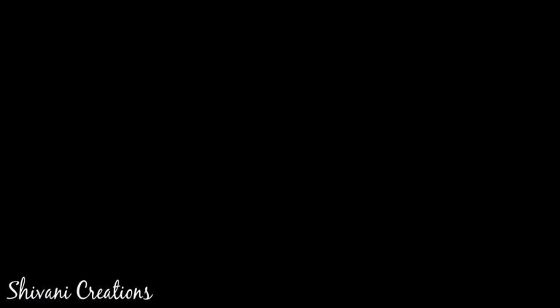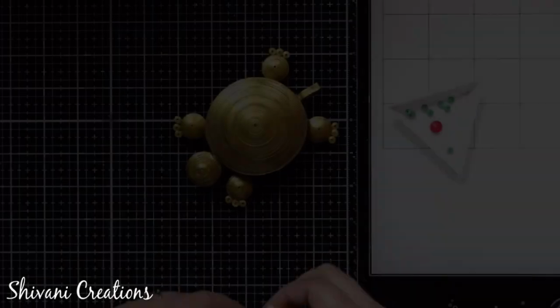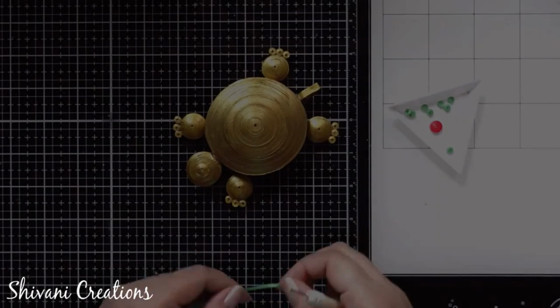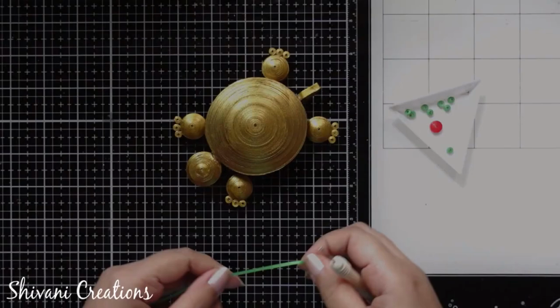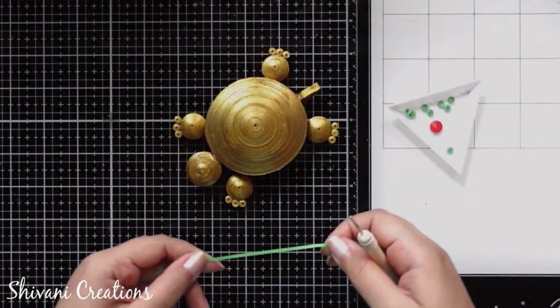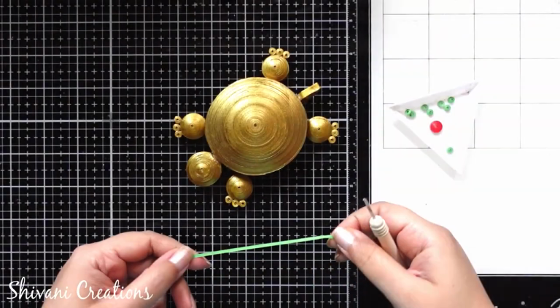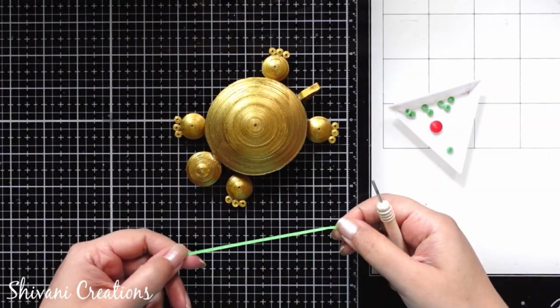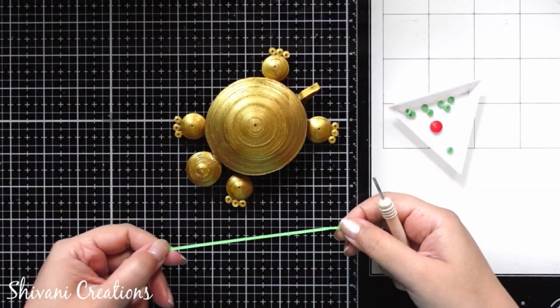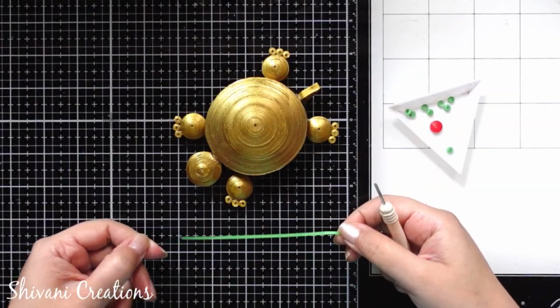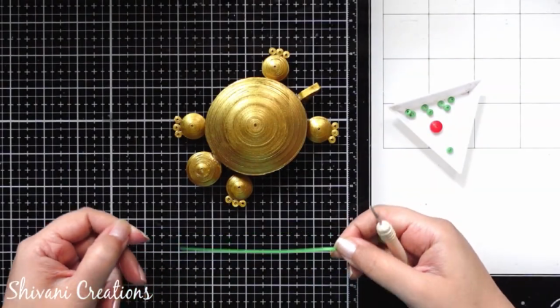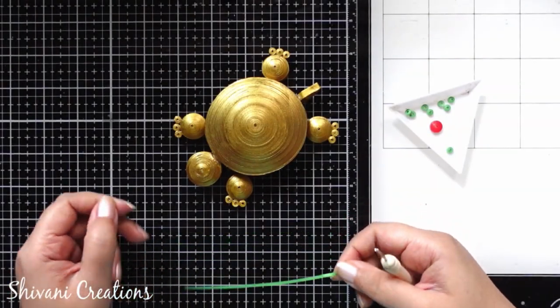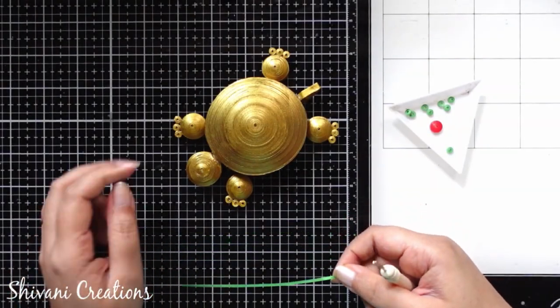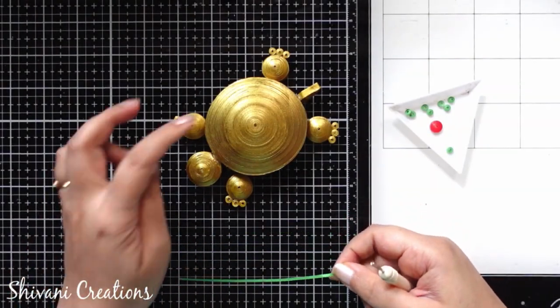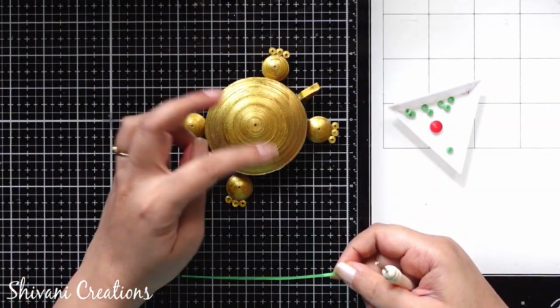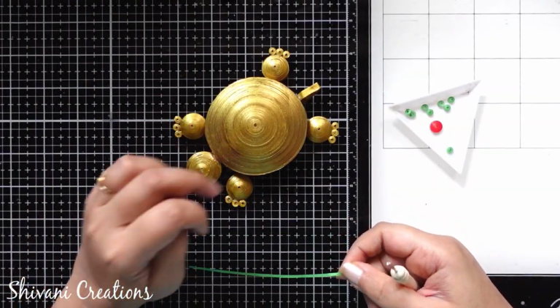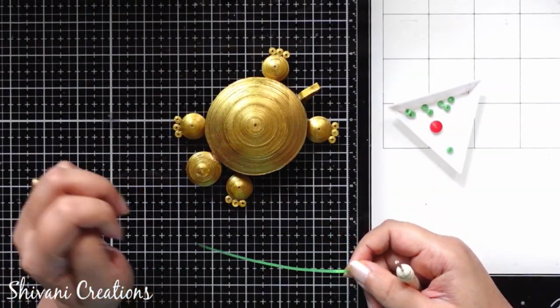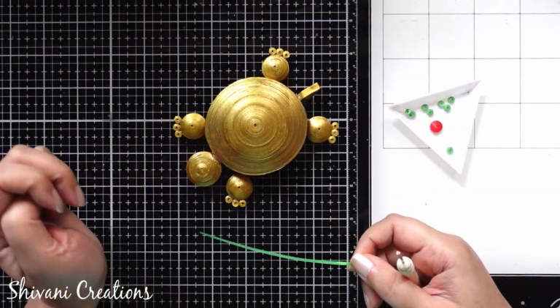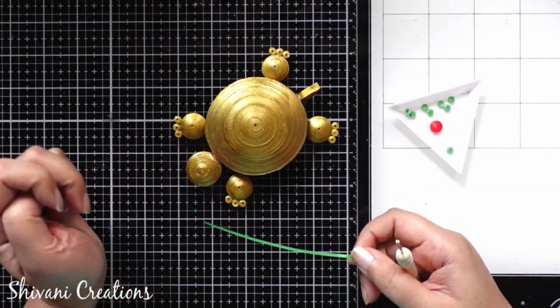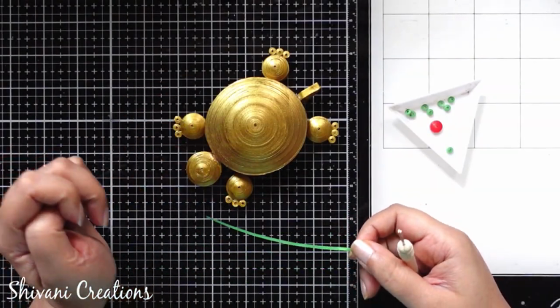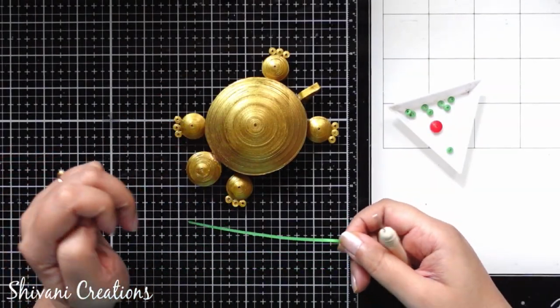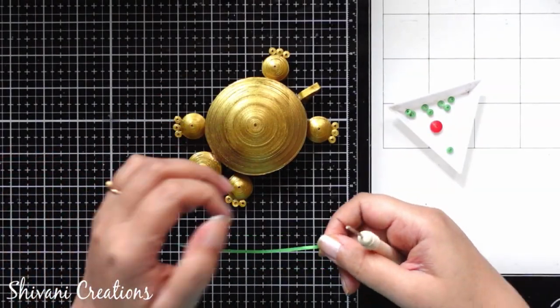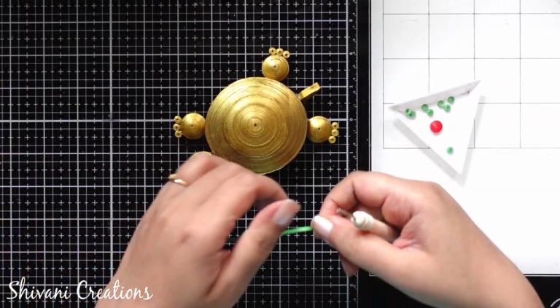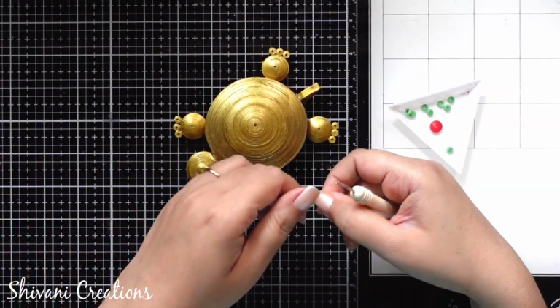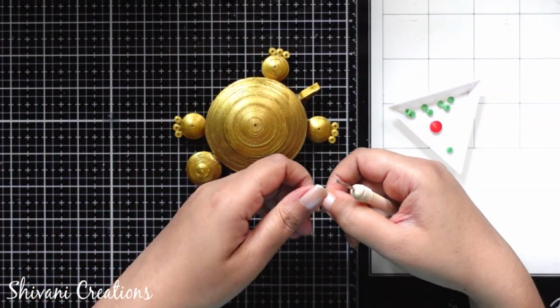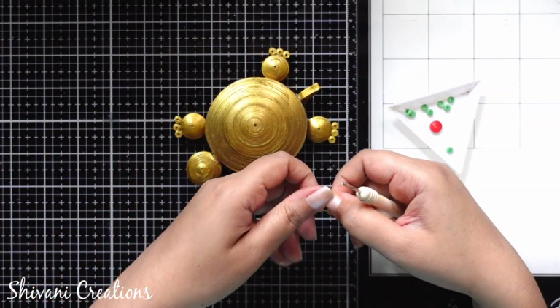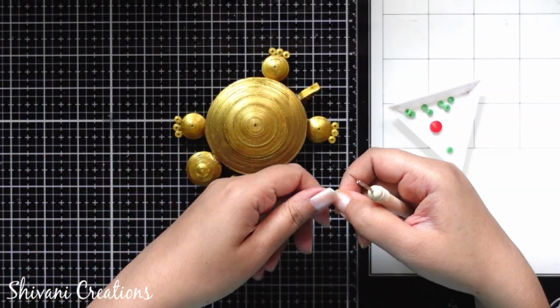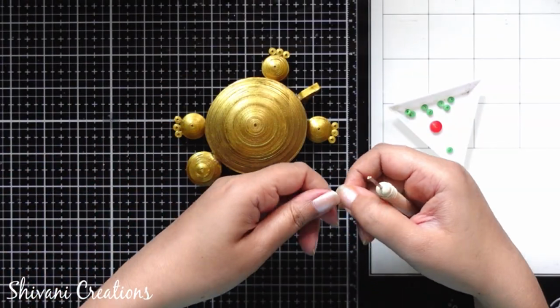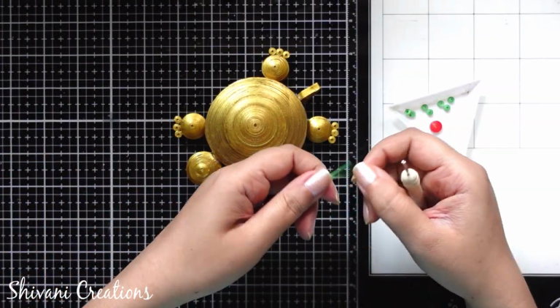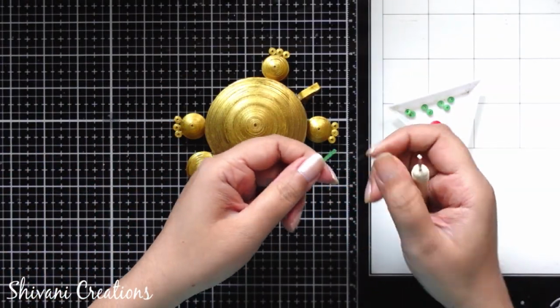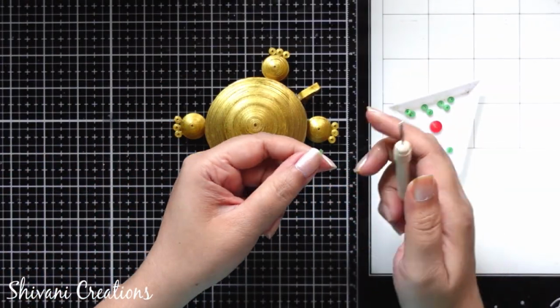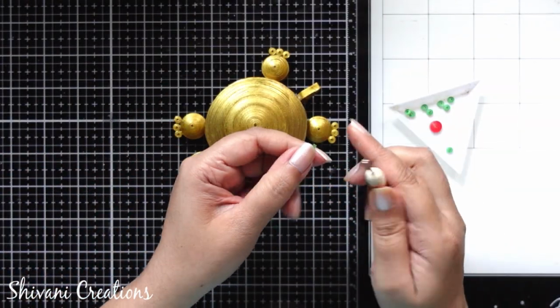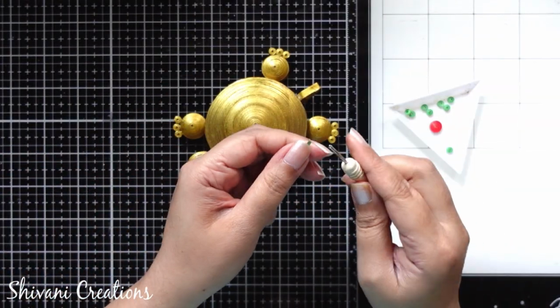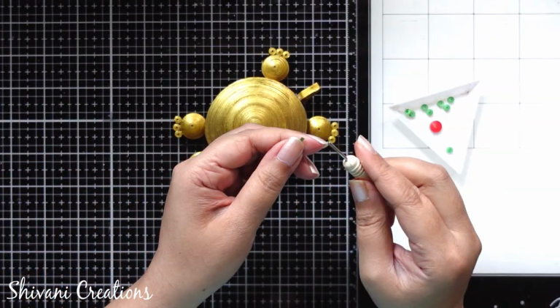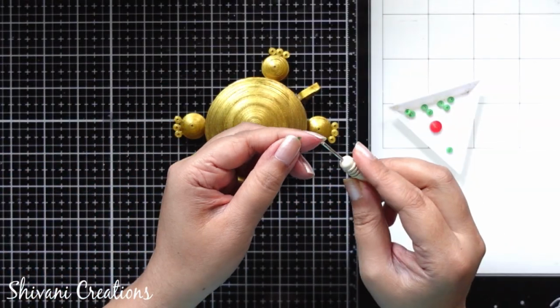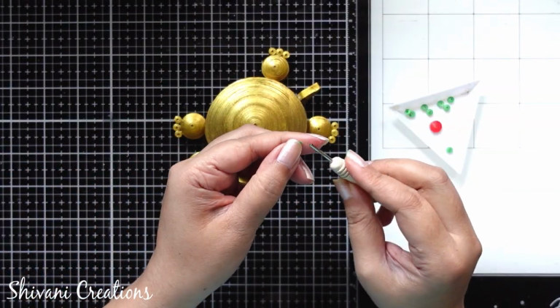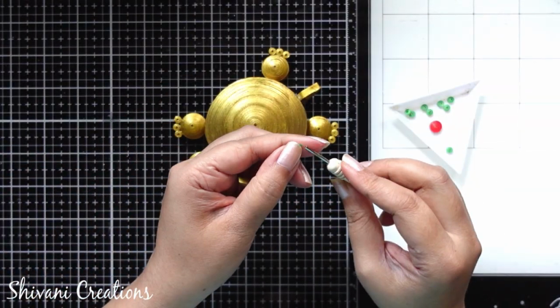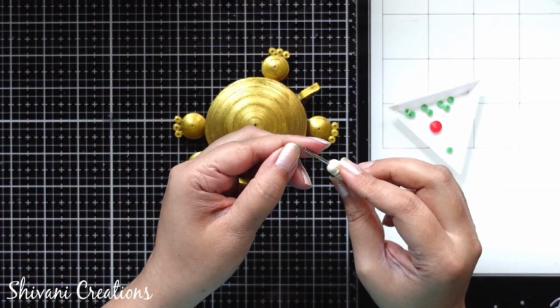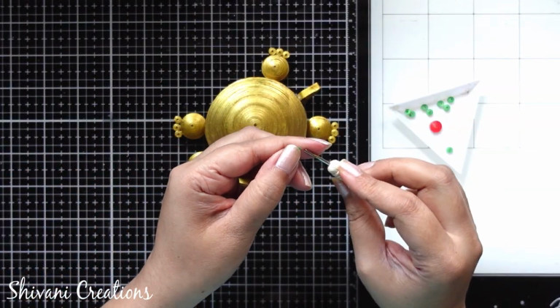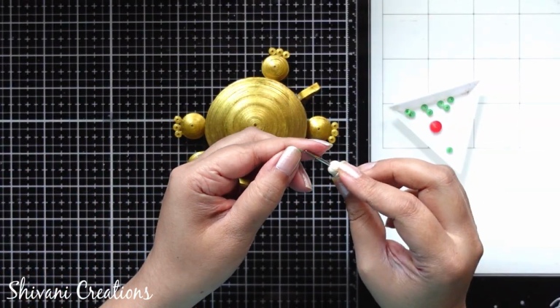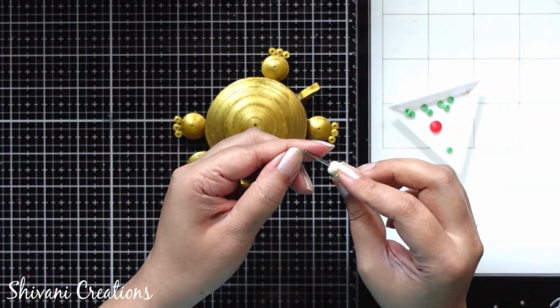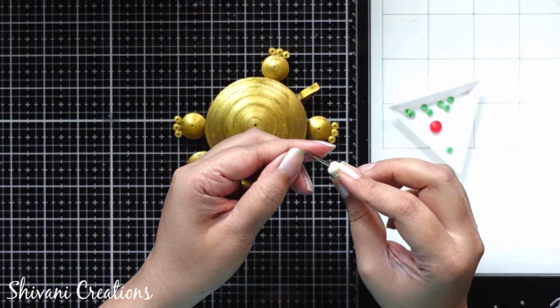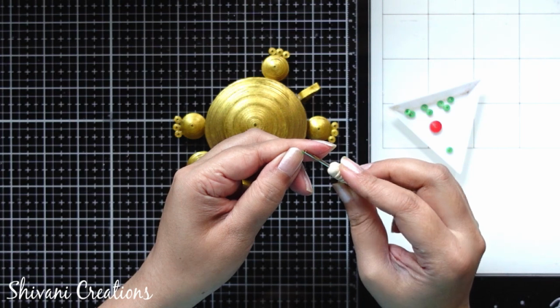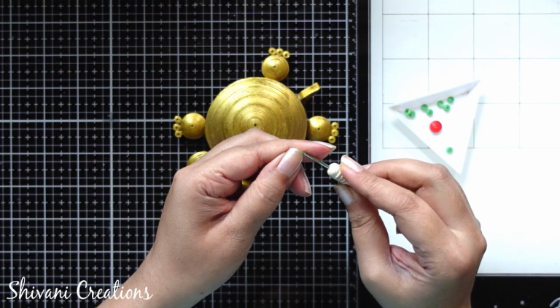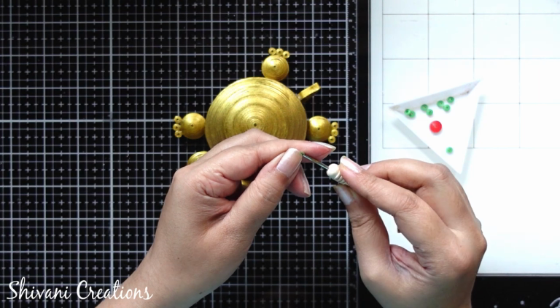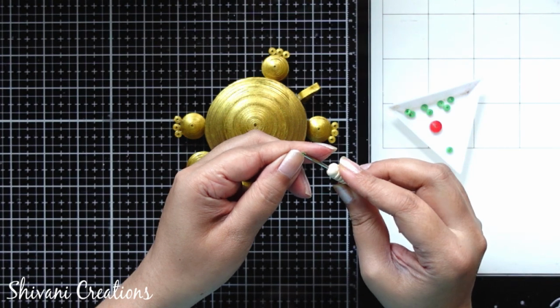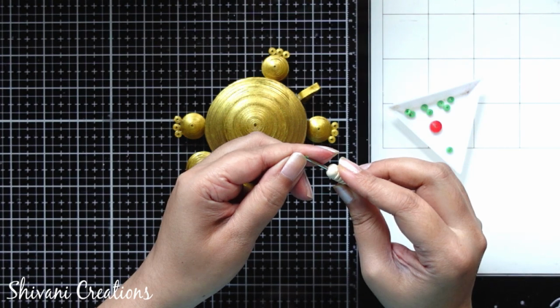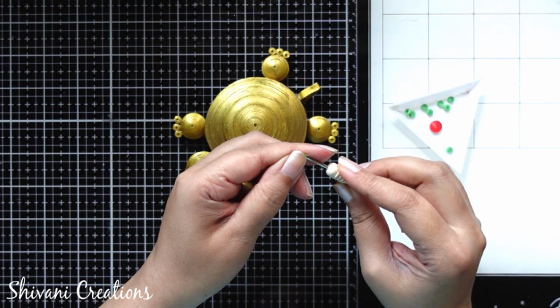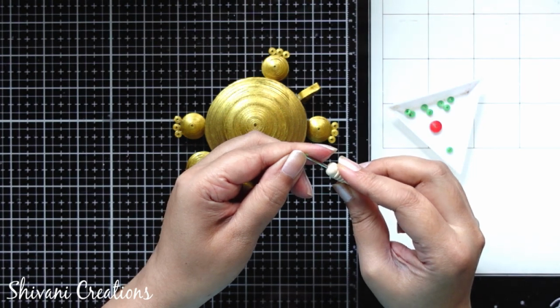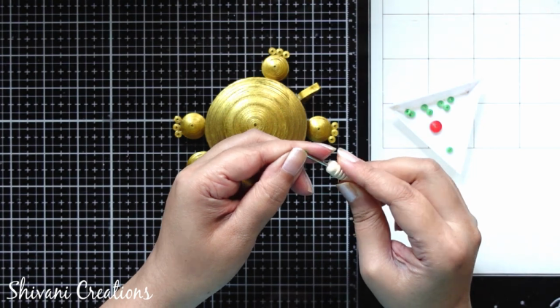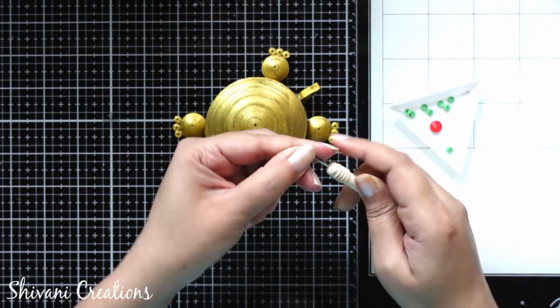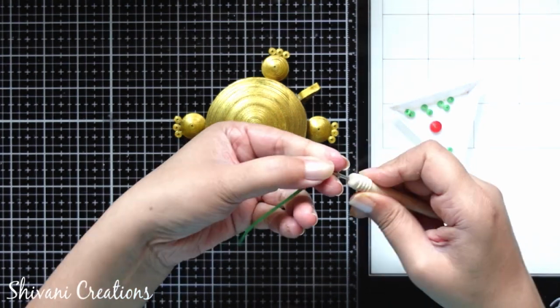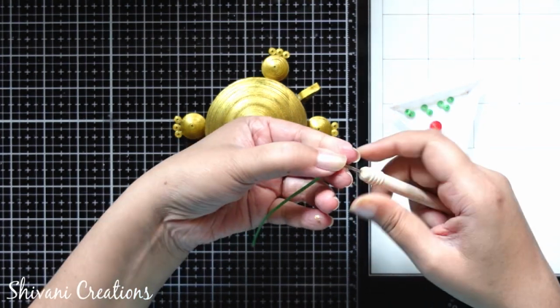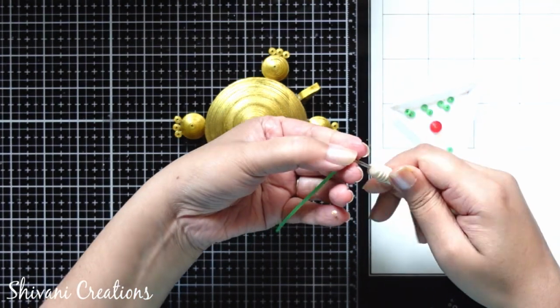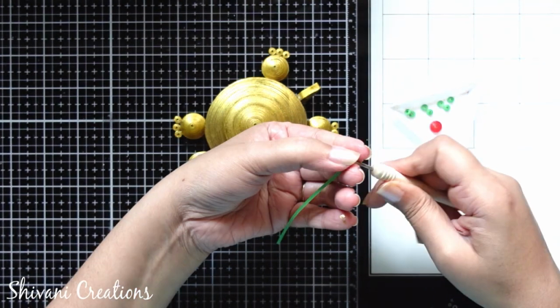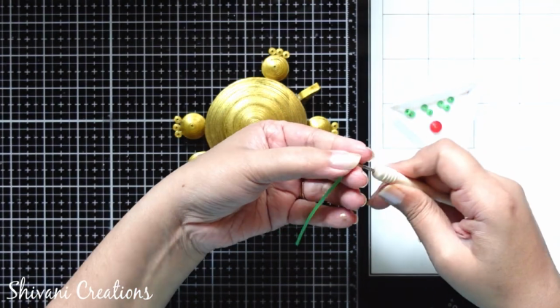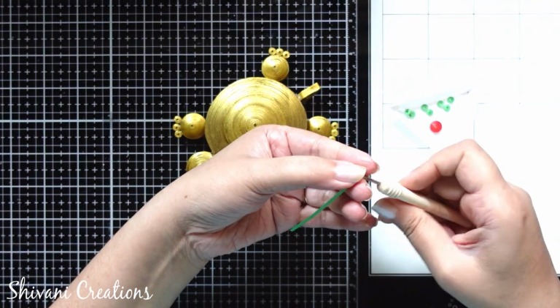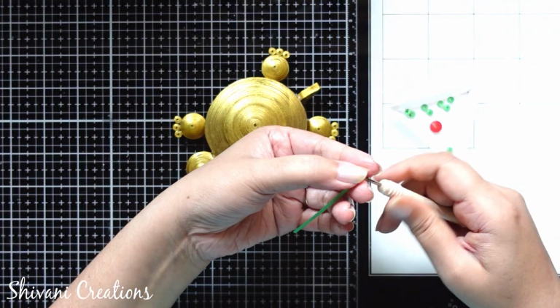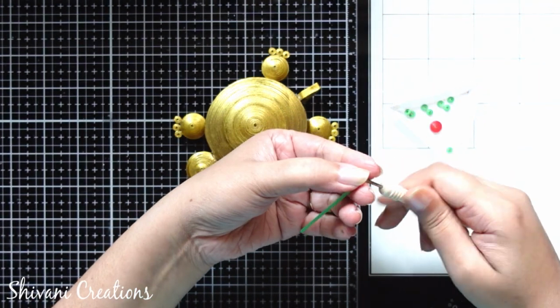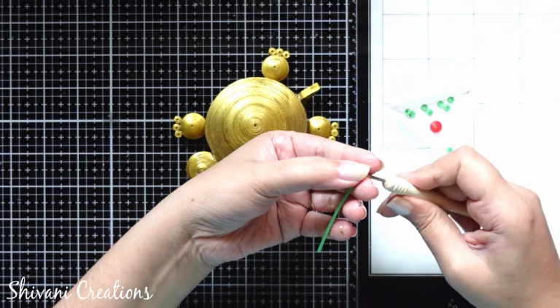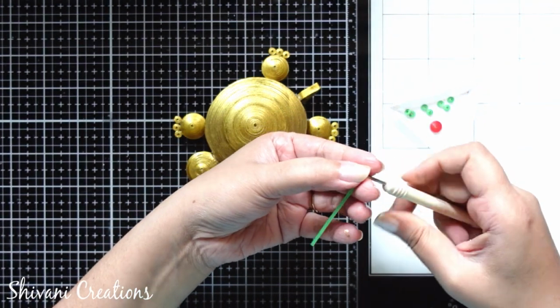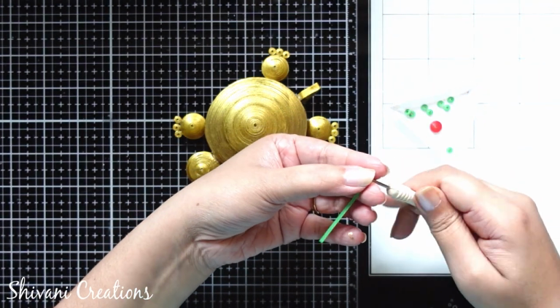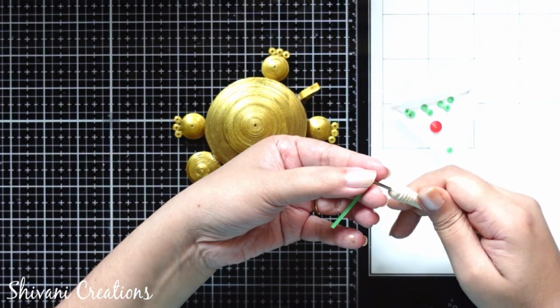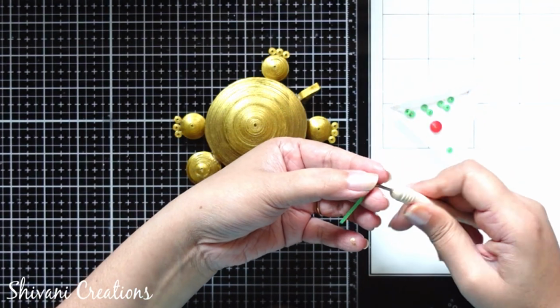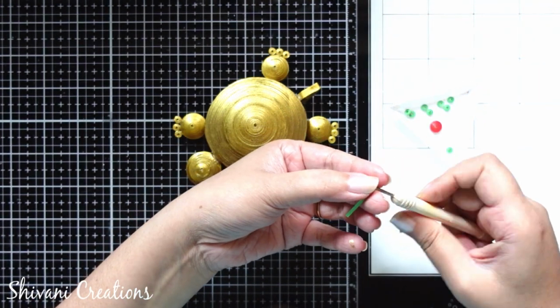After coloring it is looking very nice and very shiny. Now it's time to decorate the back part of the turtle.